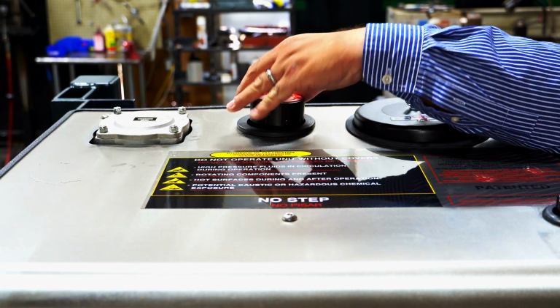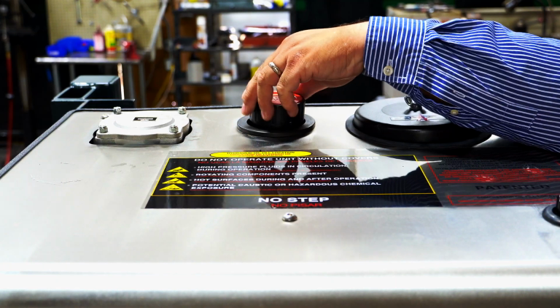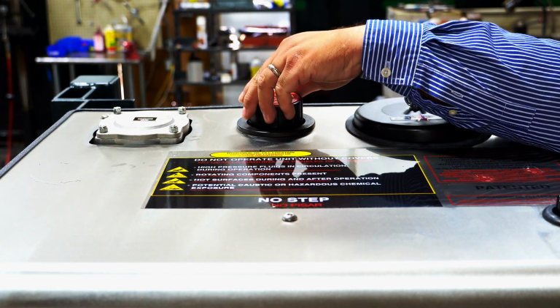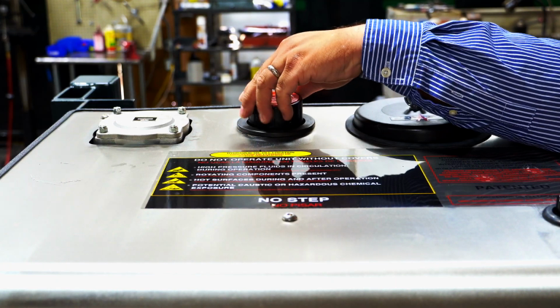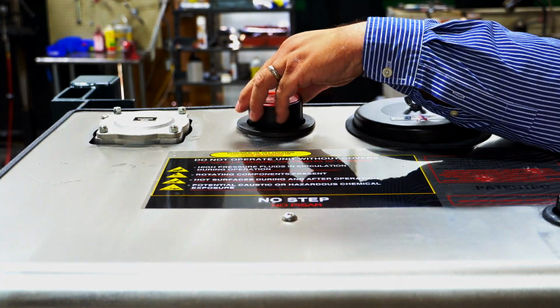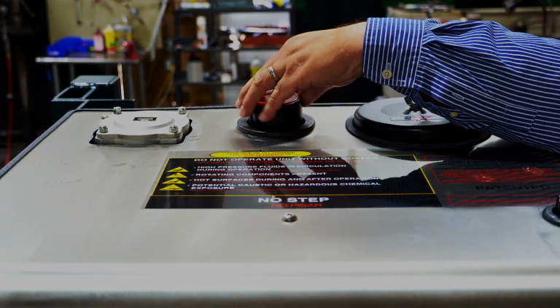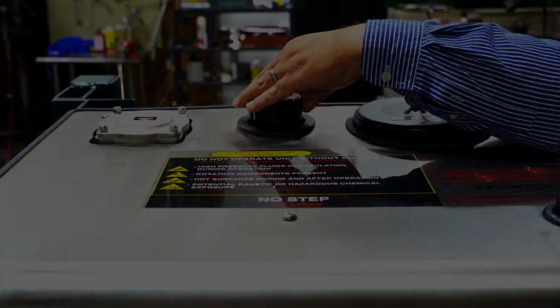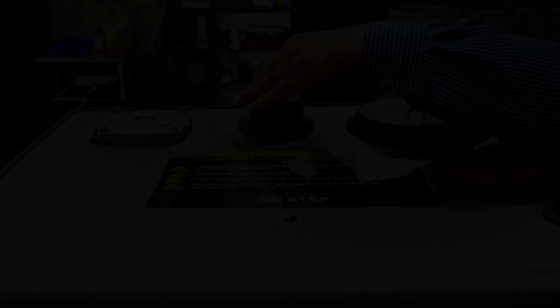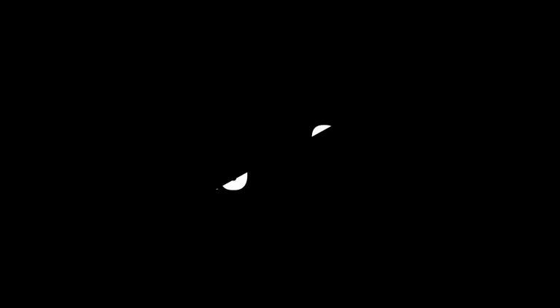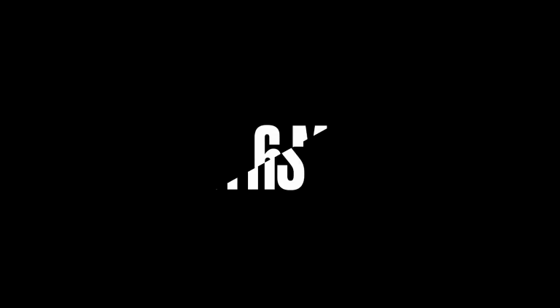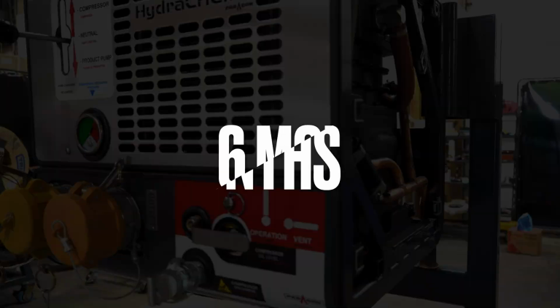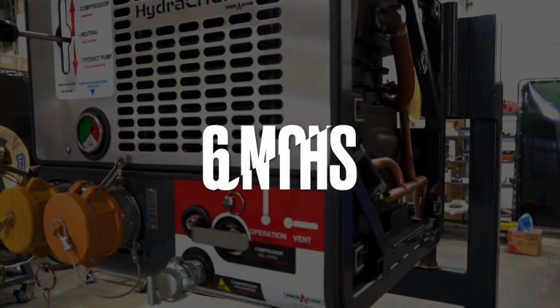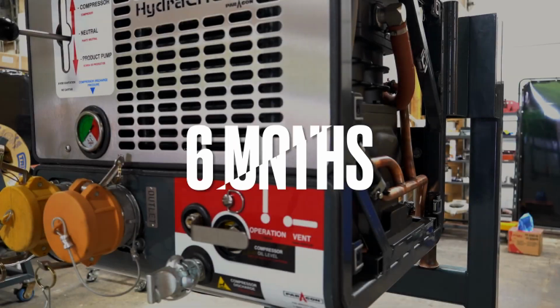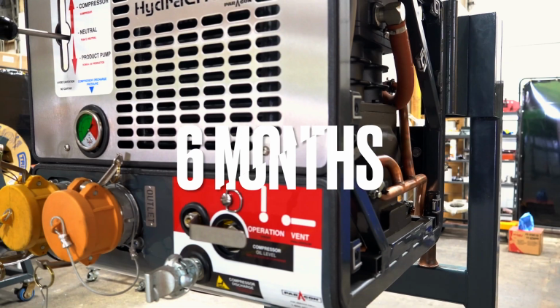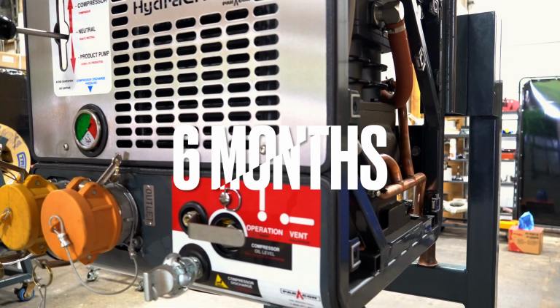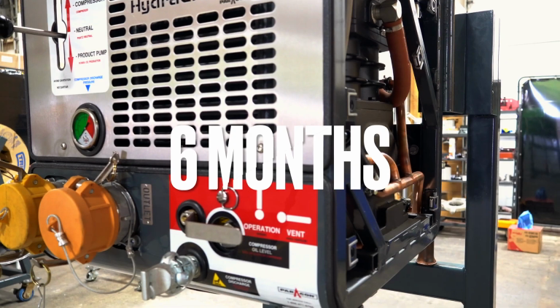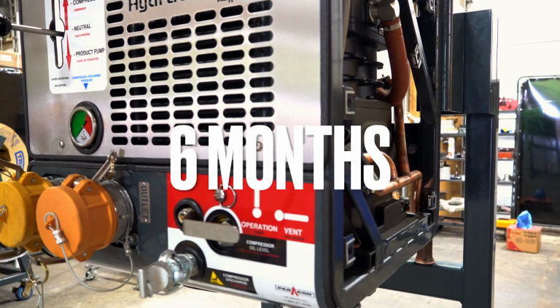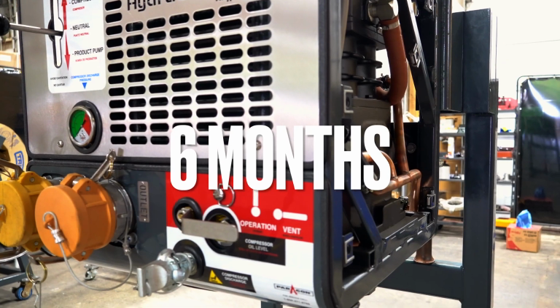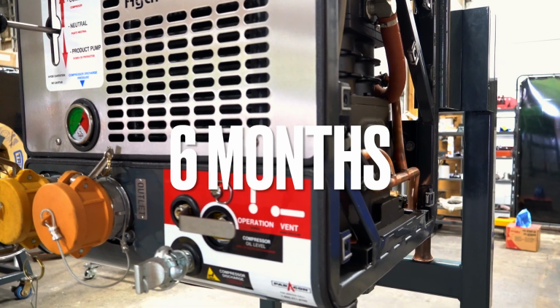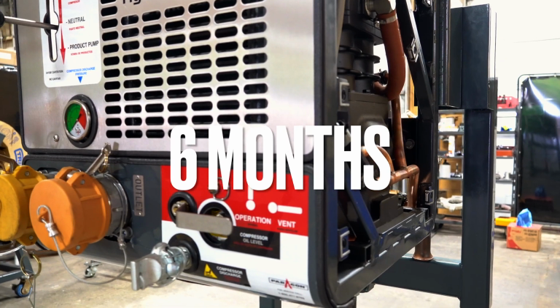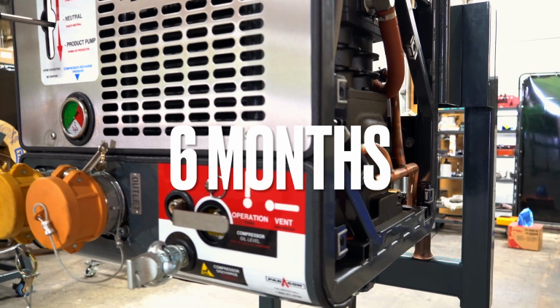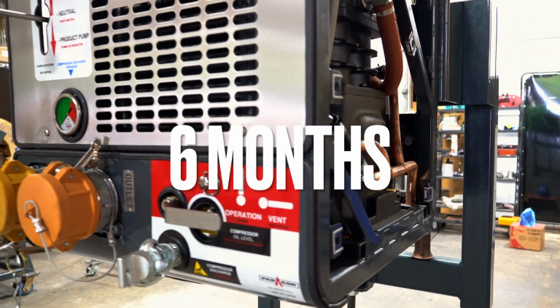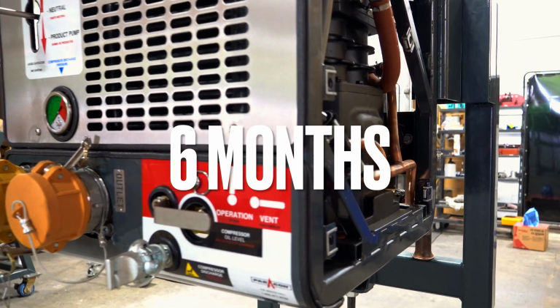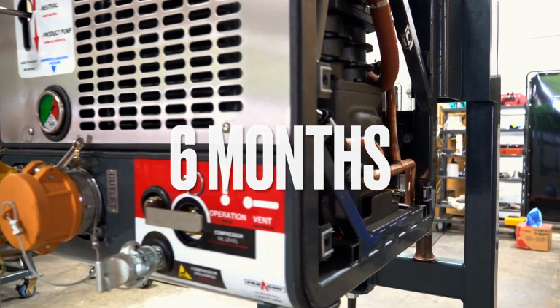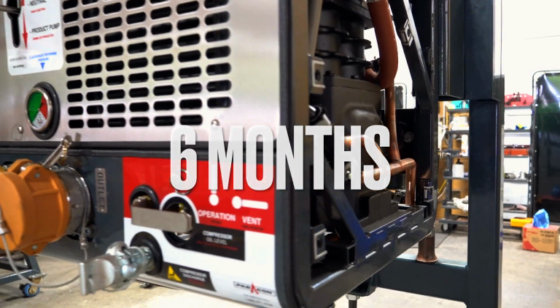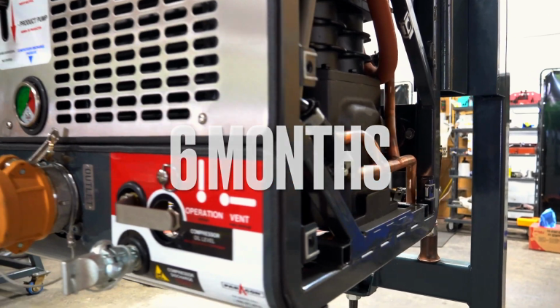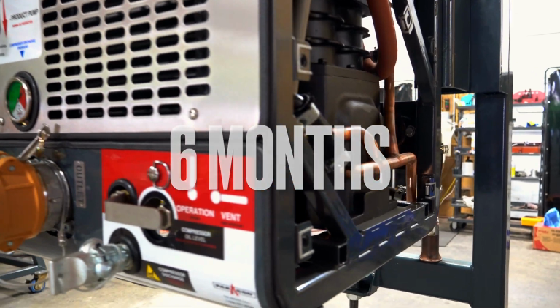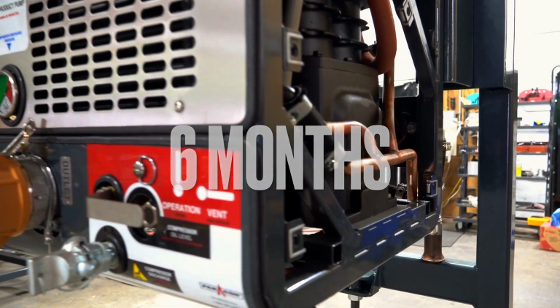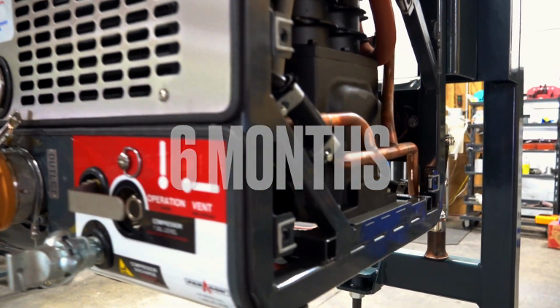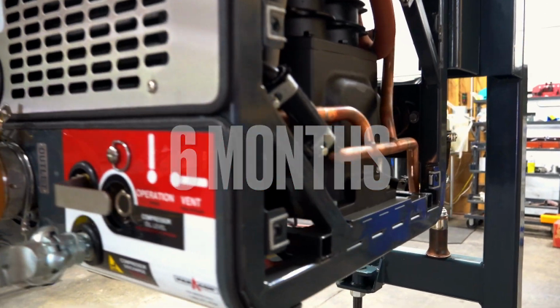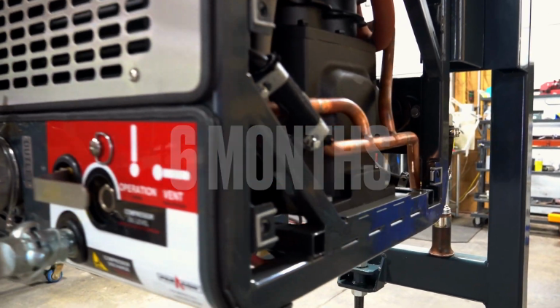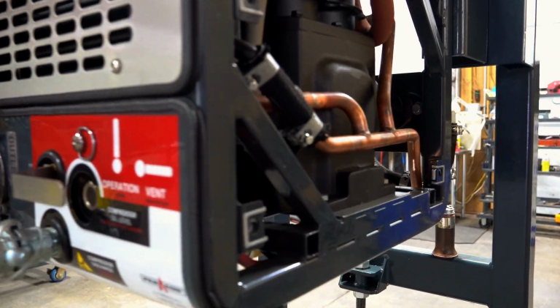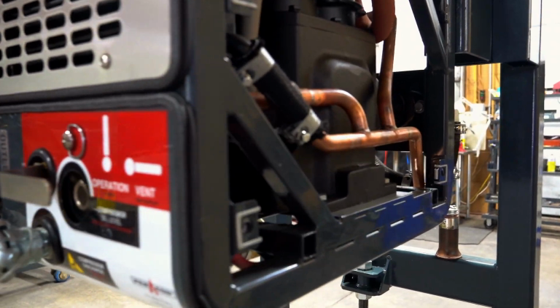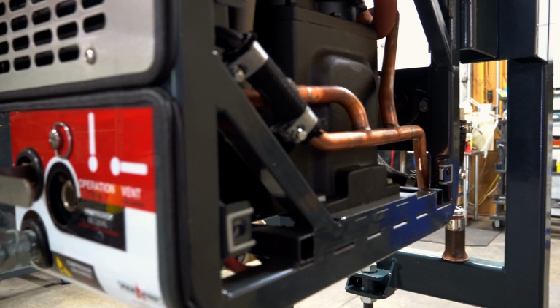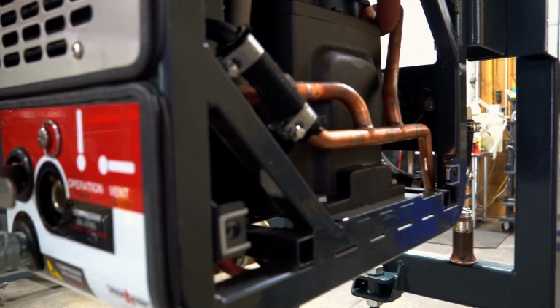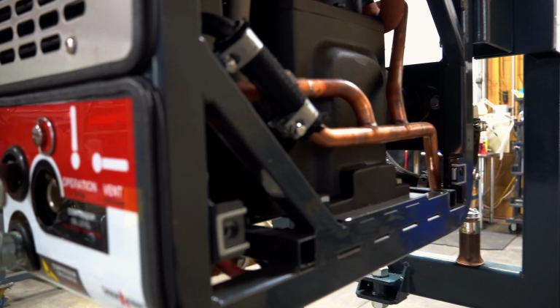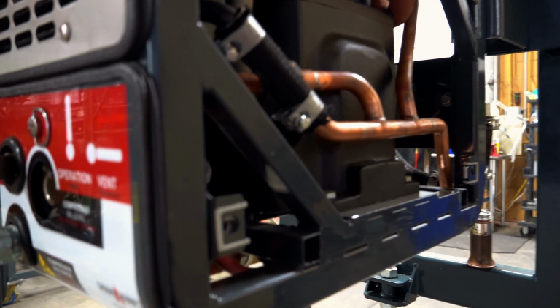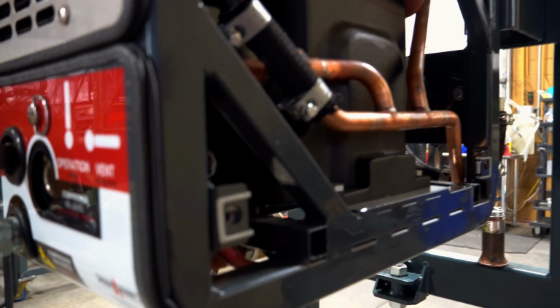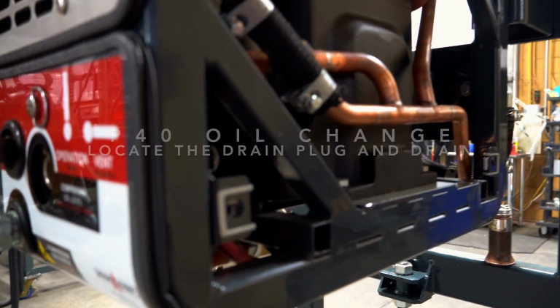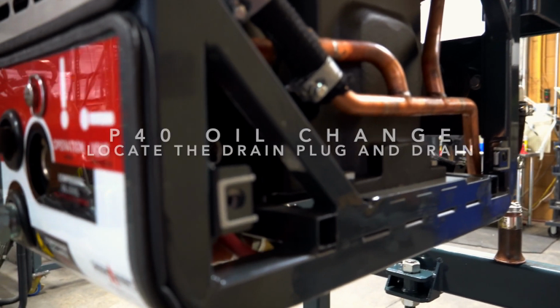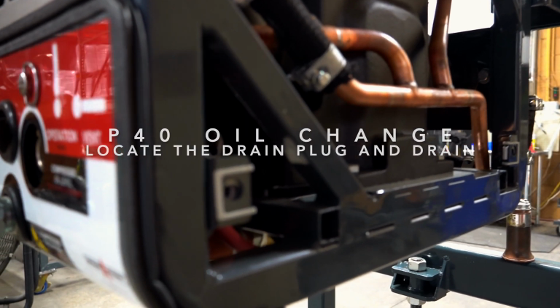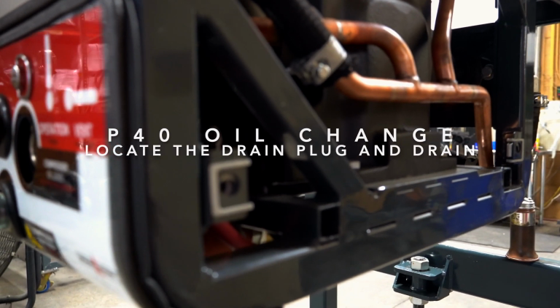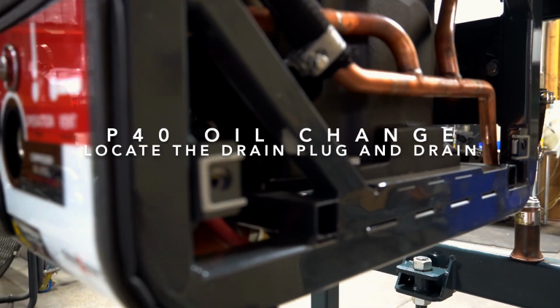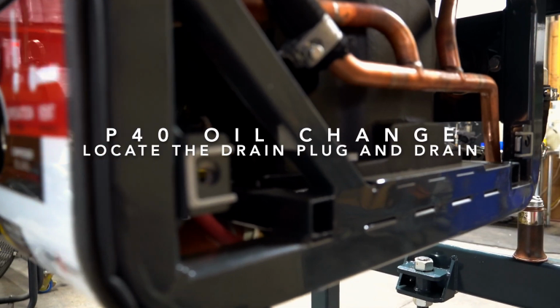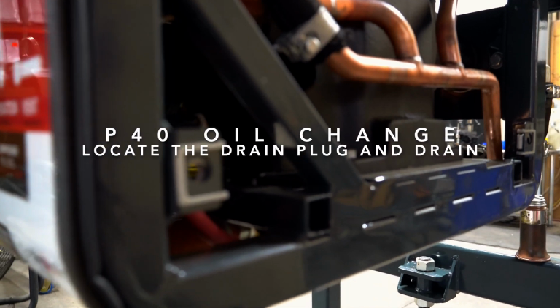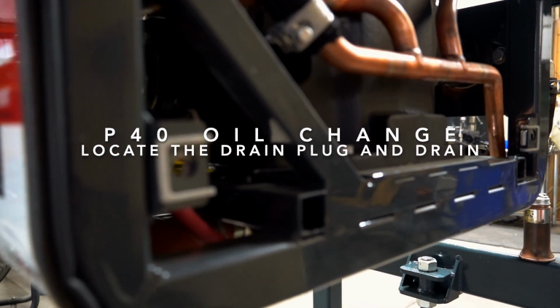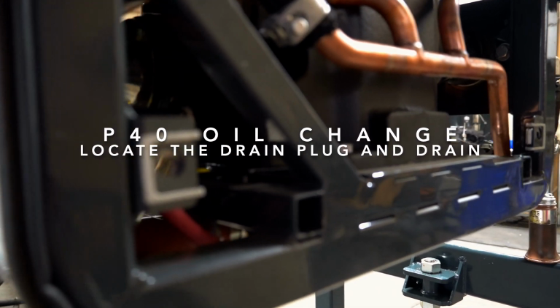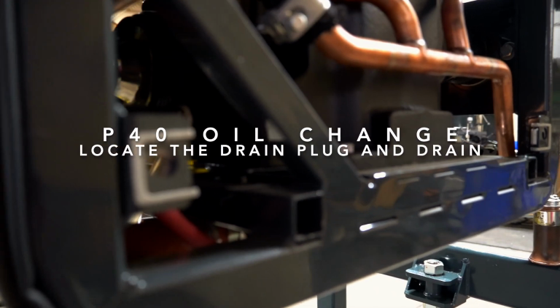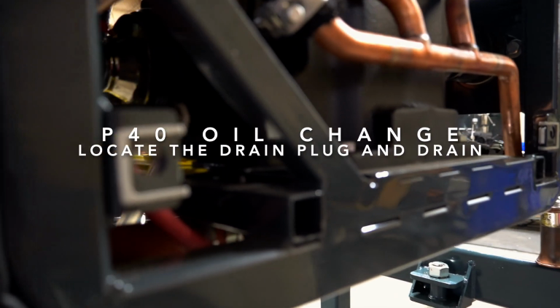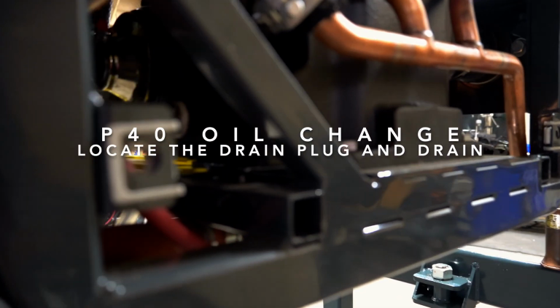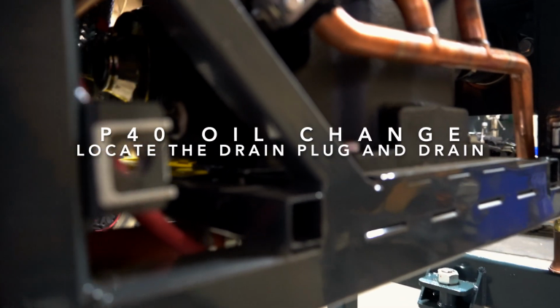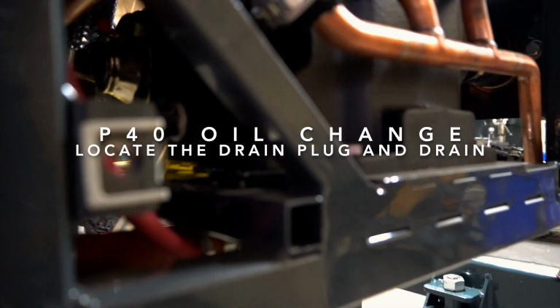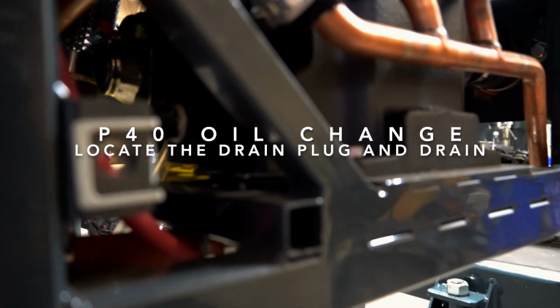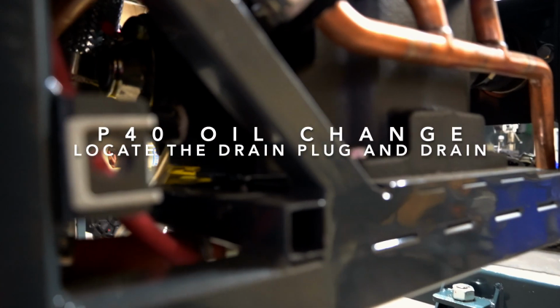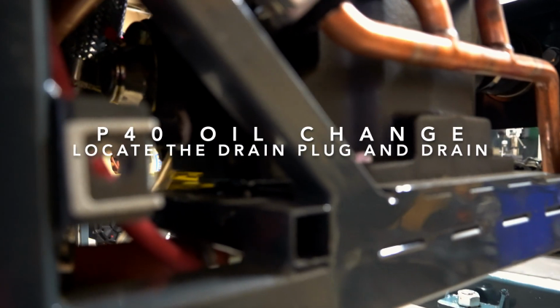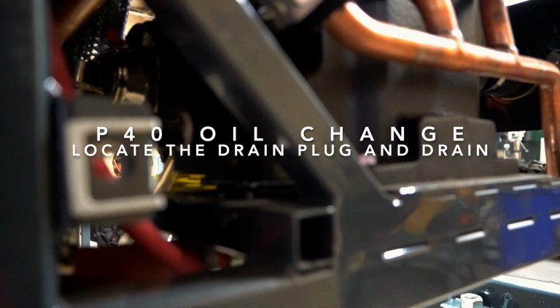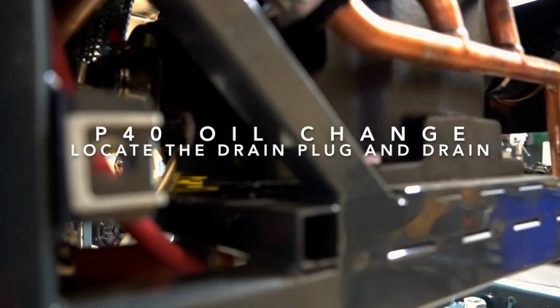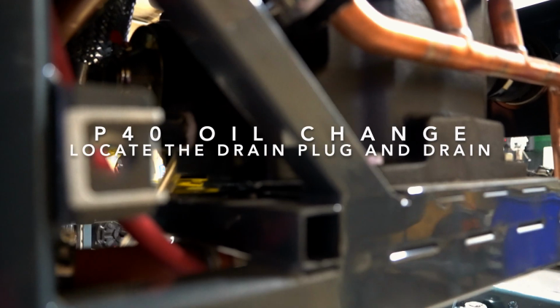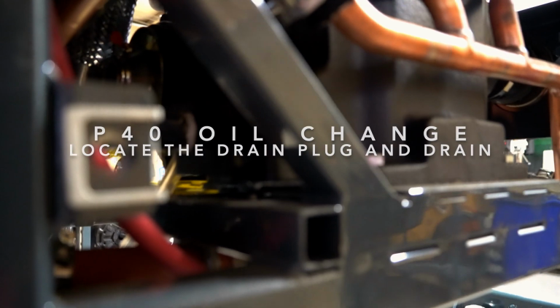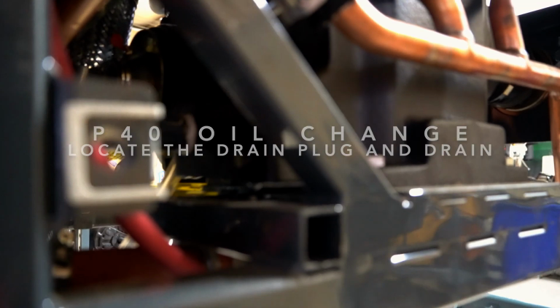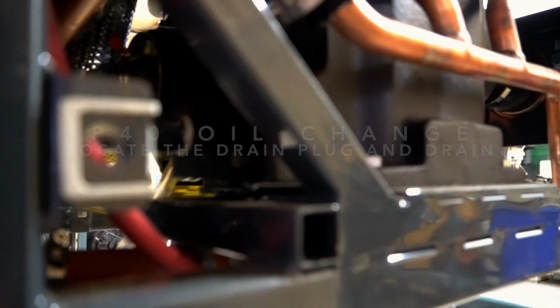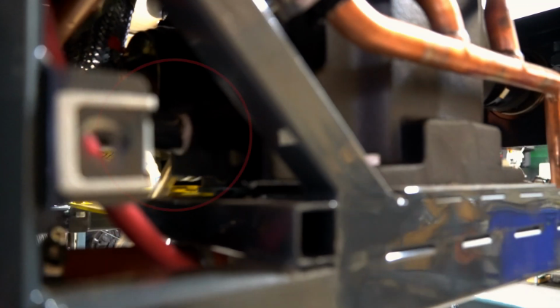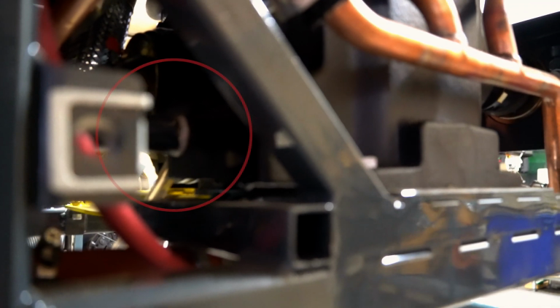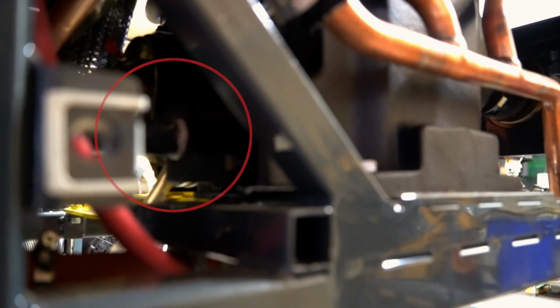At six months, change your oil and air filter element from your P40 air compressor.